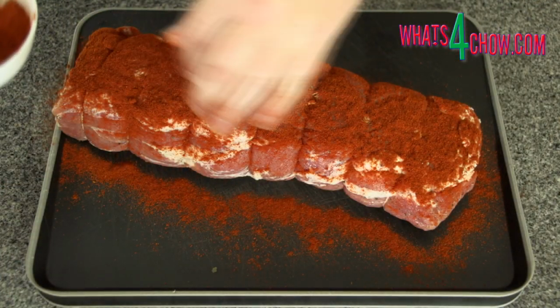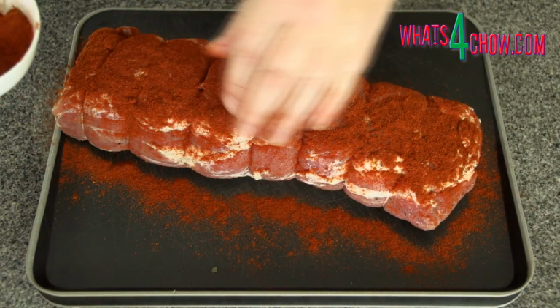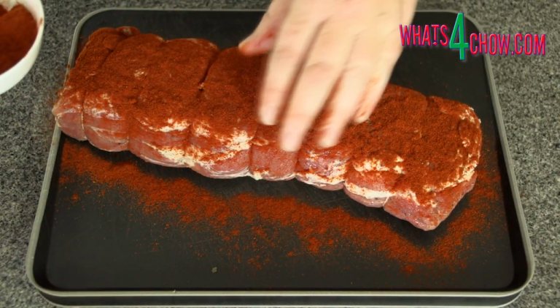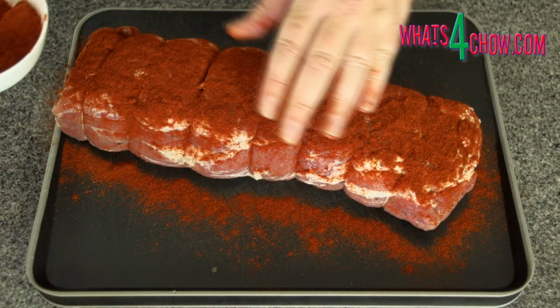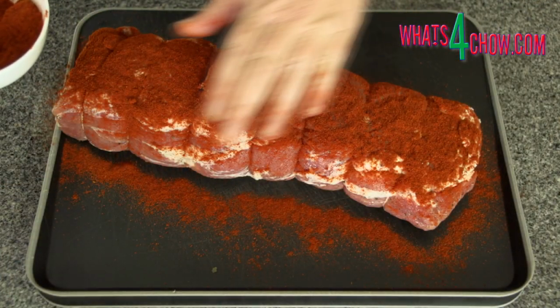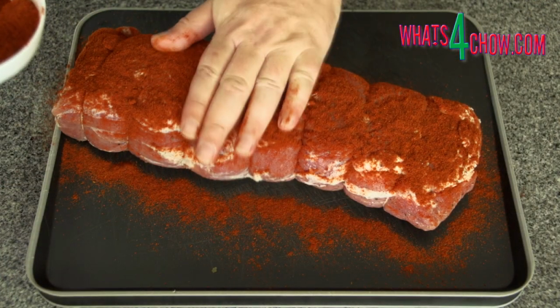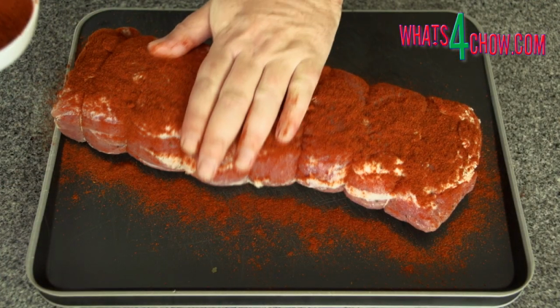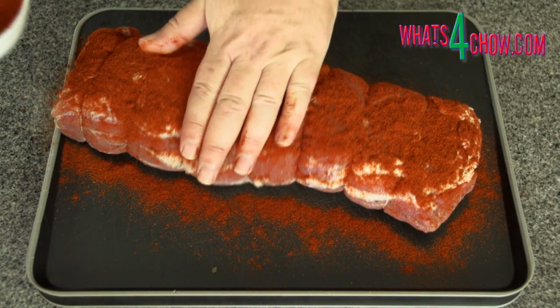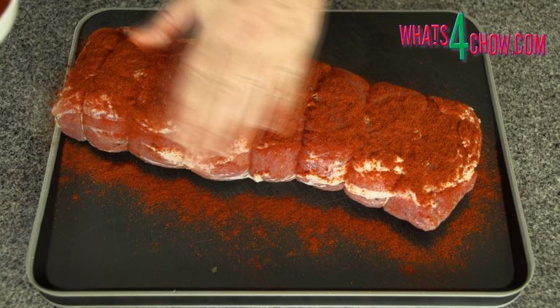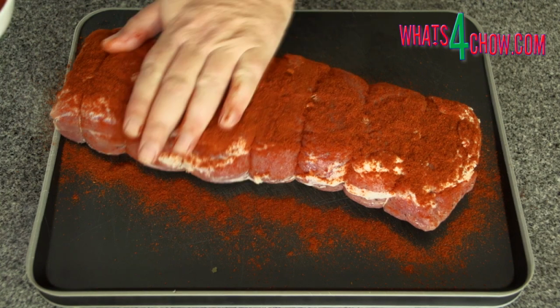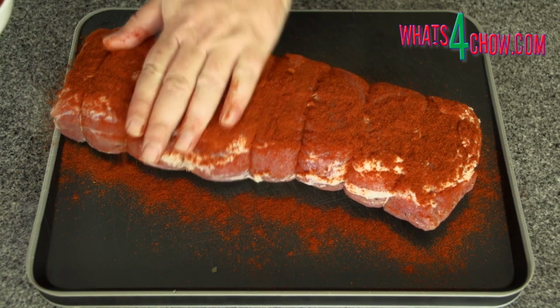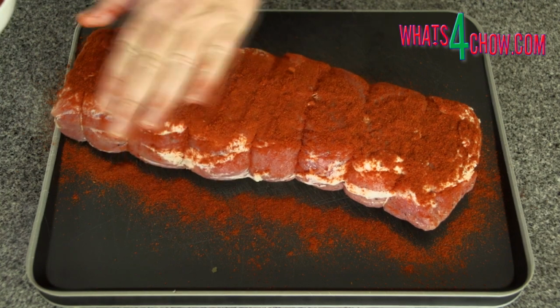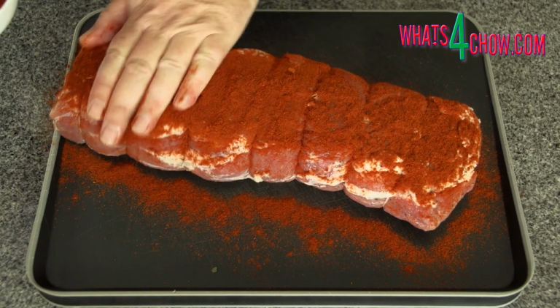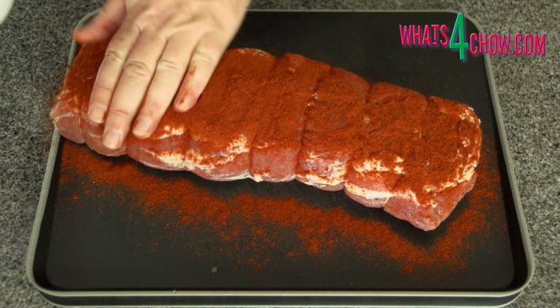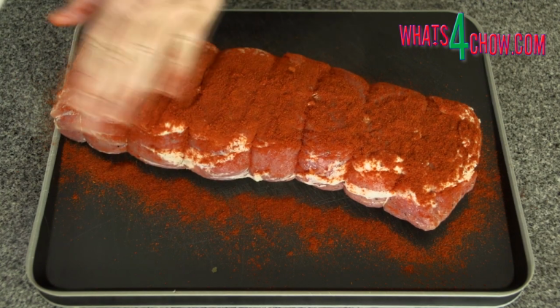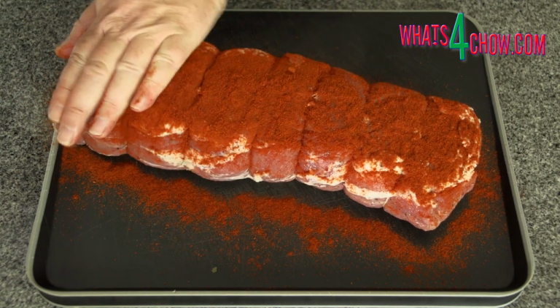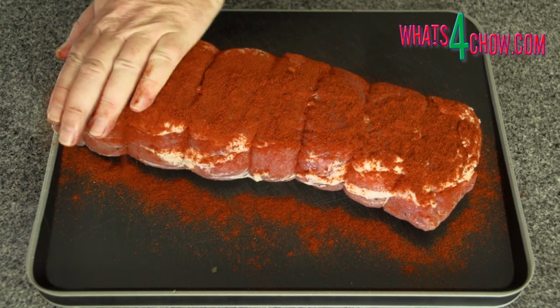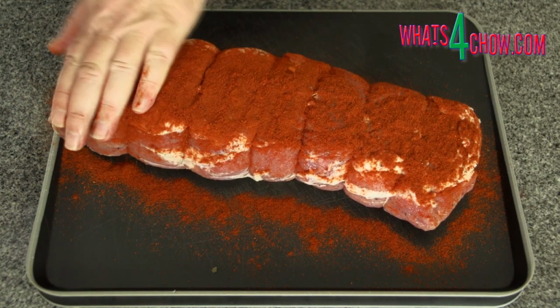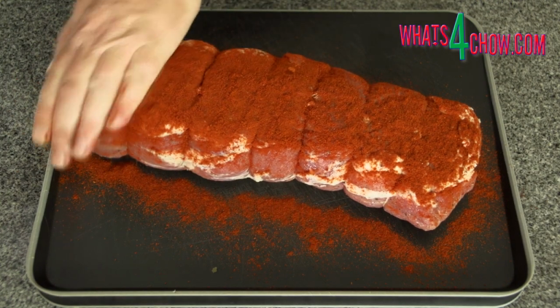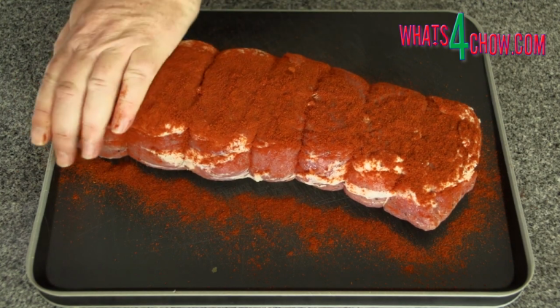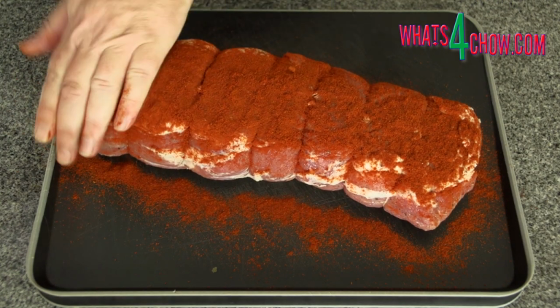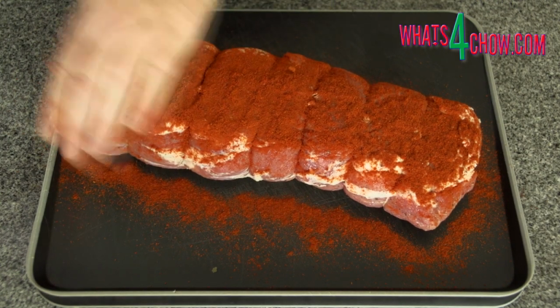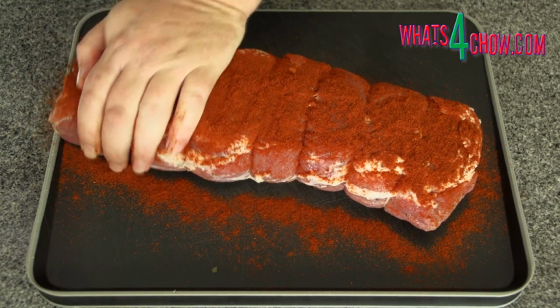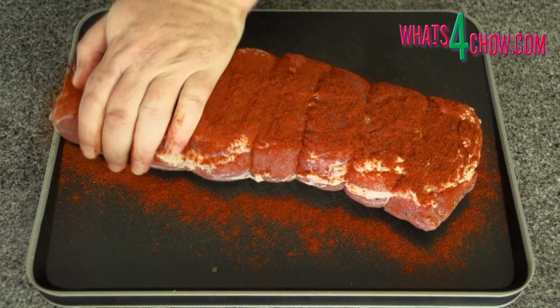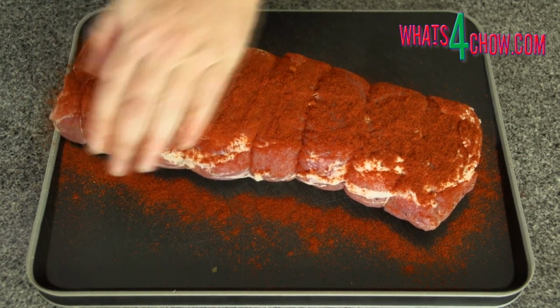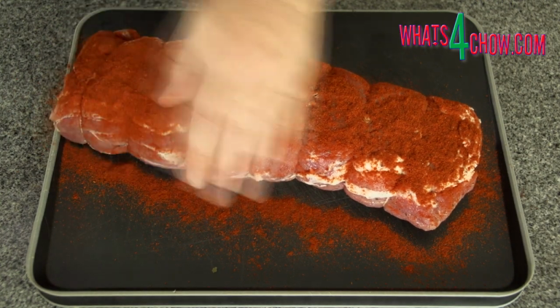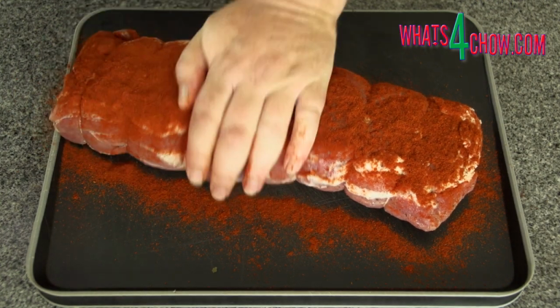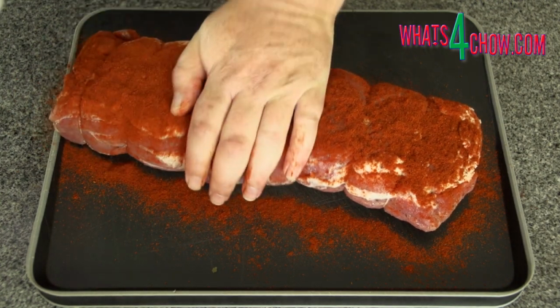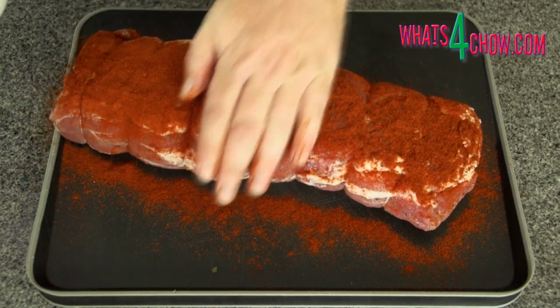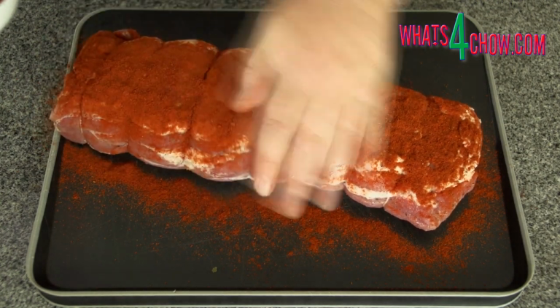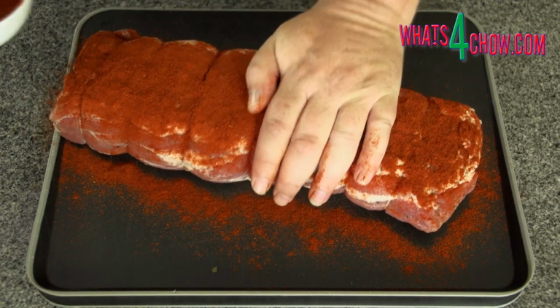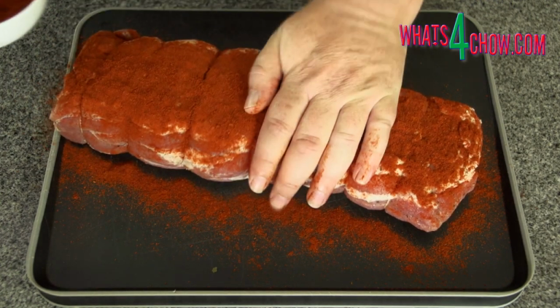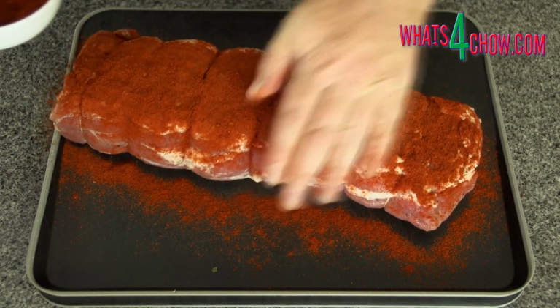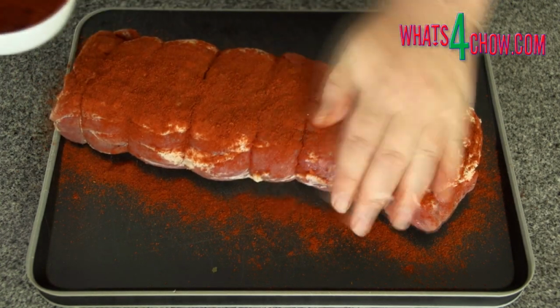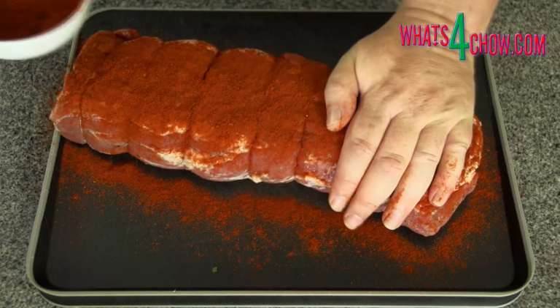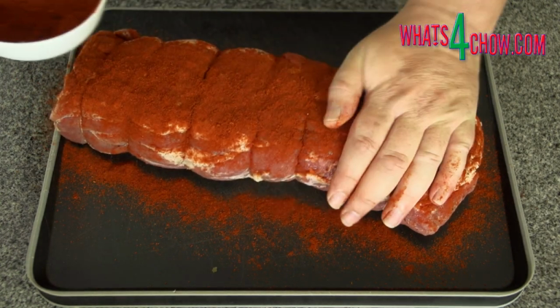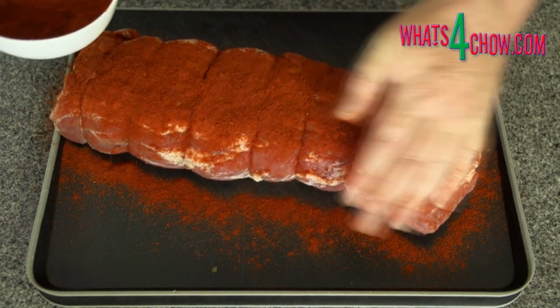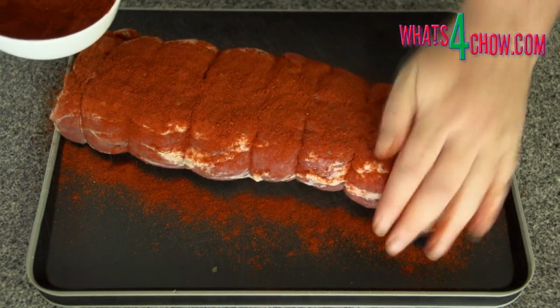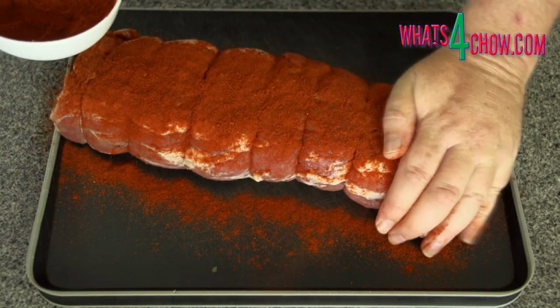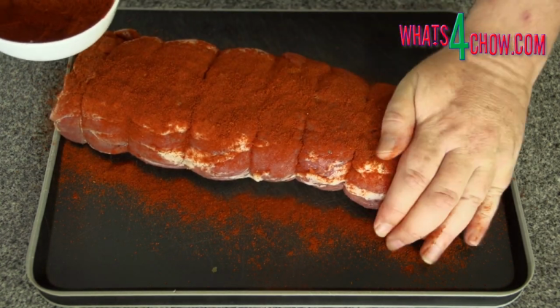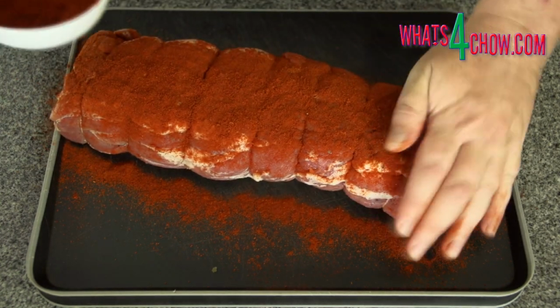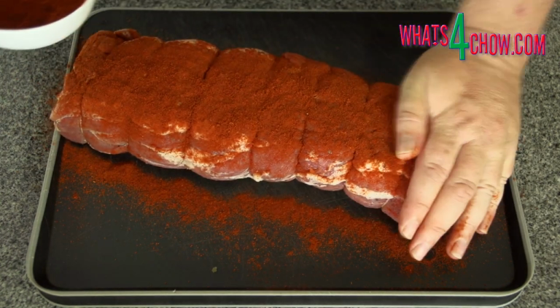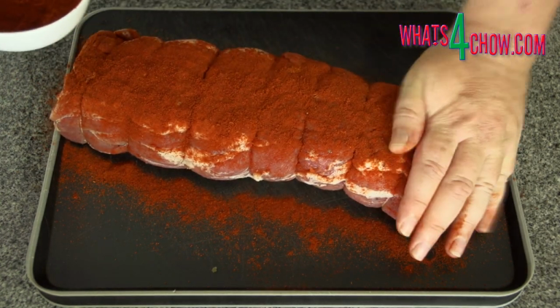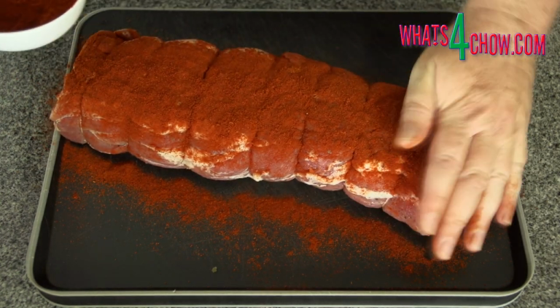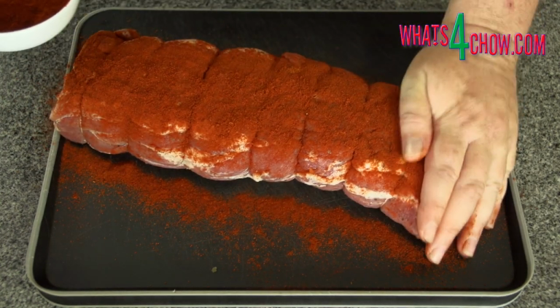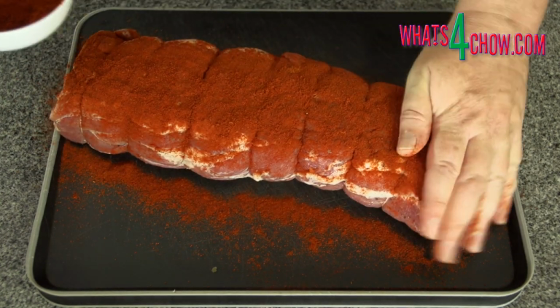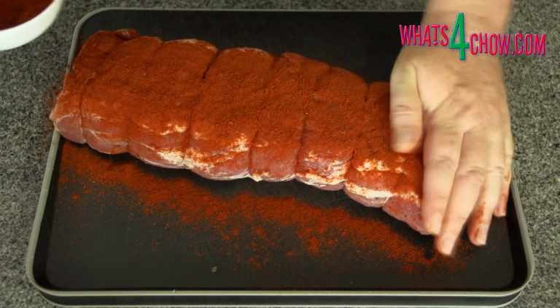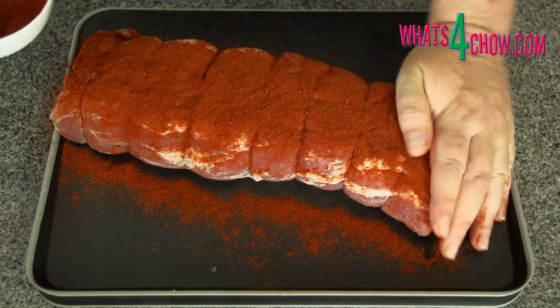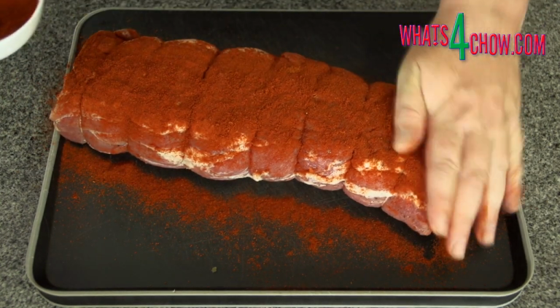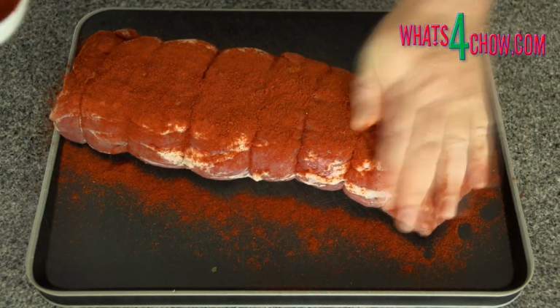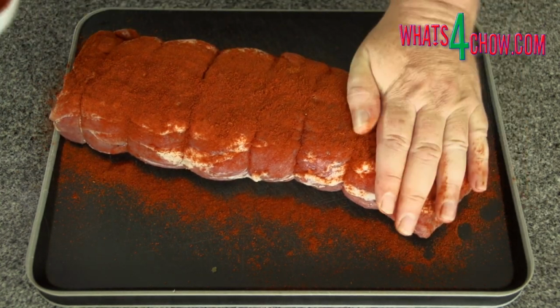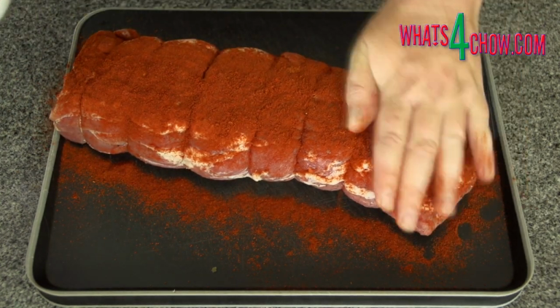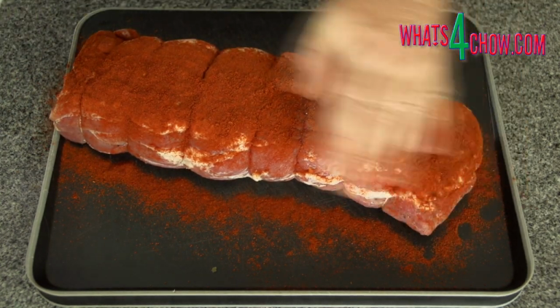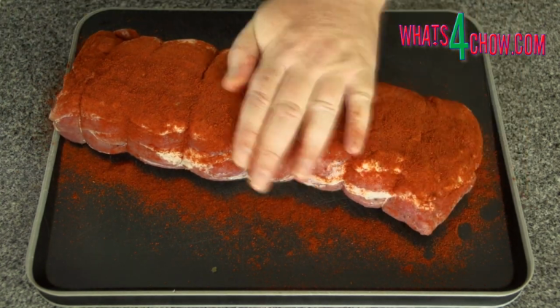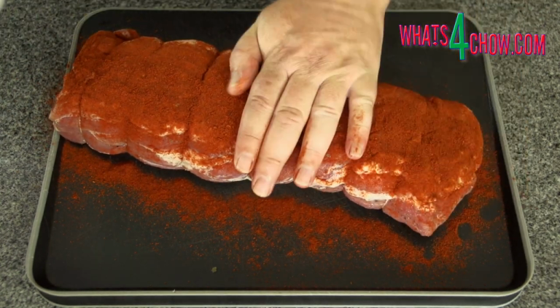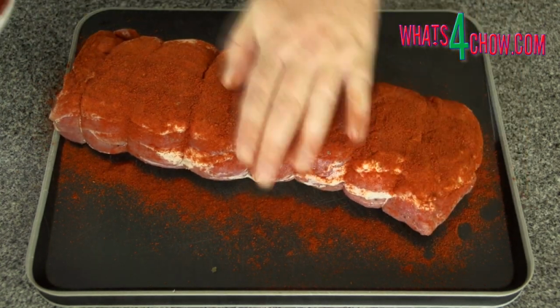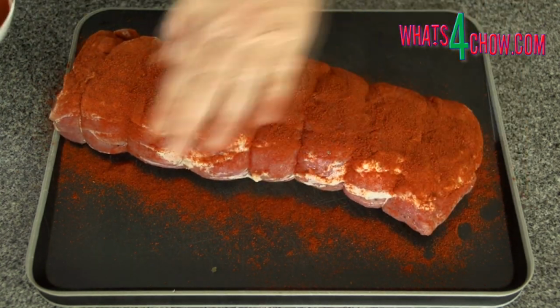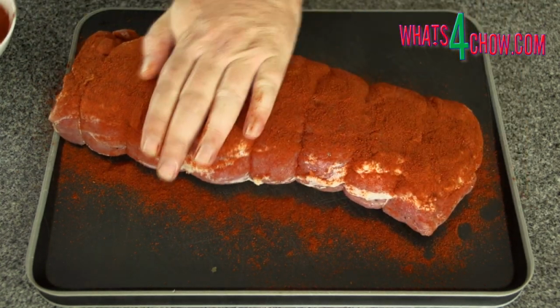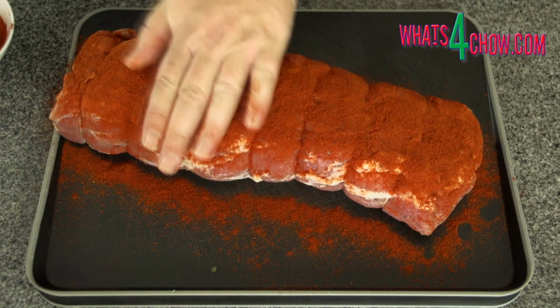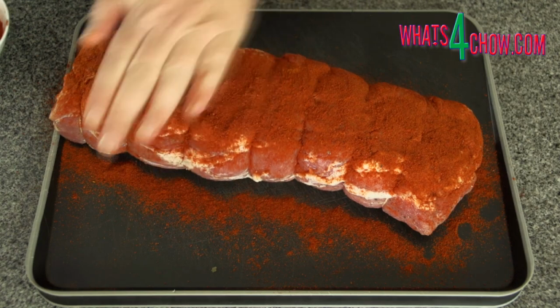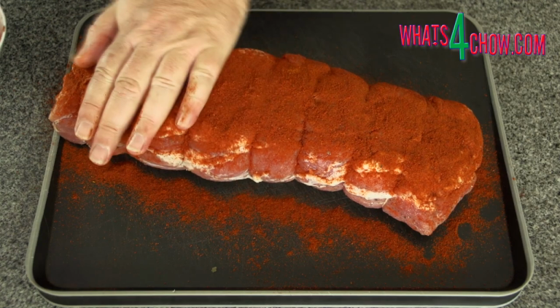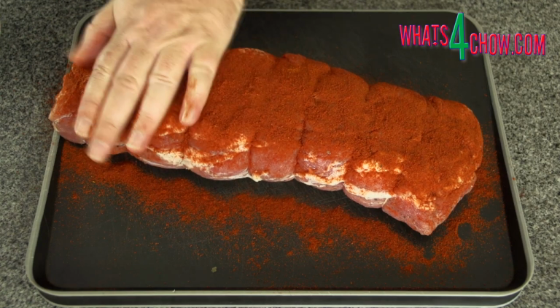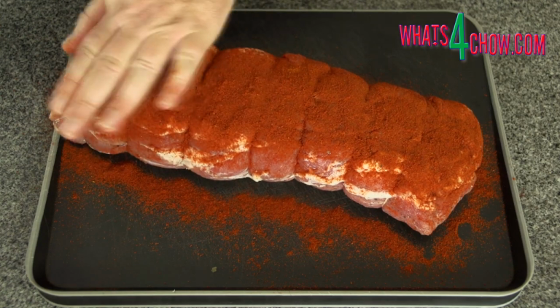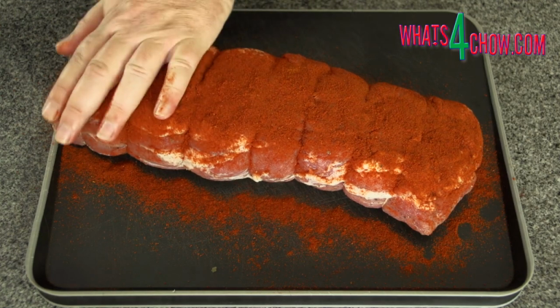Place the meat on a board and sprinkle liberally with paprika all over, pressing it into the surface of the meat.